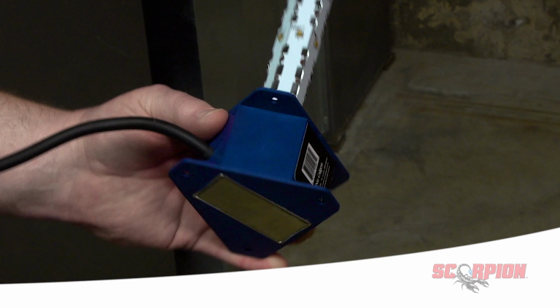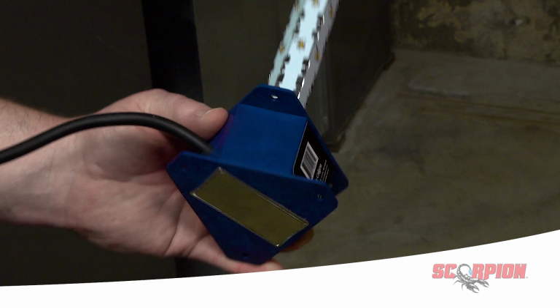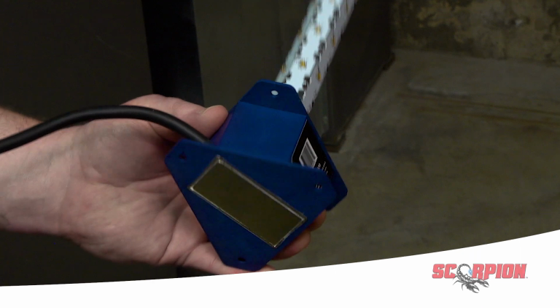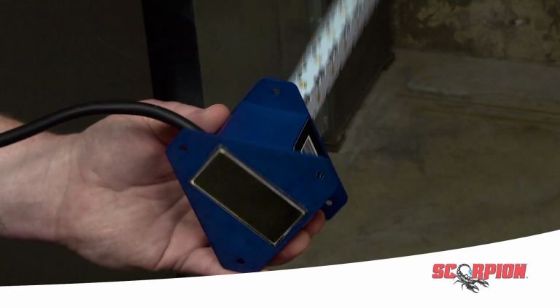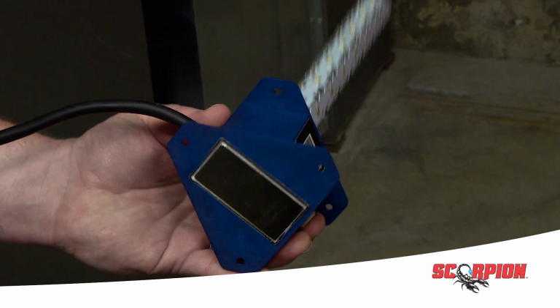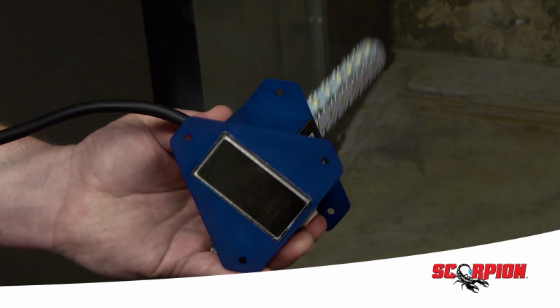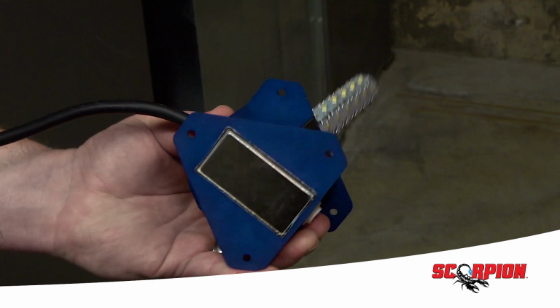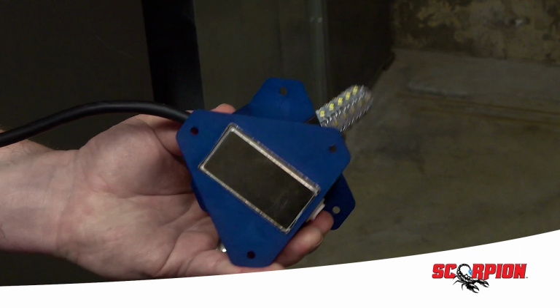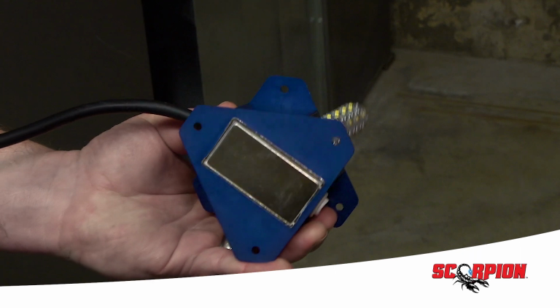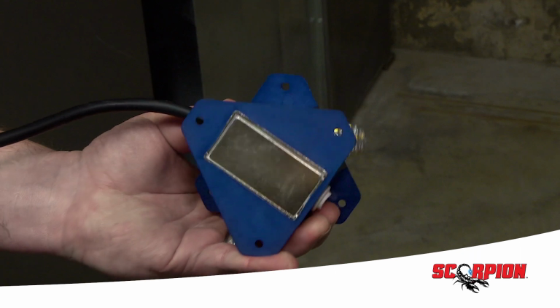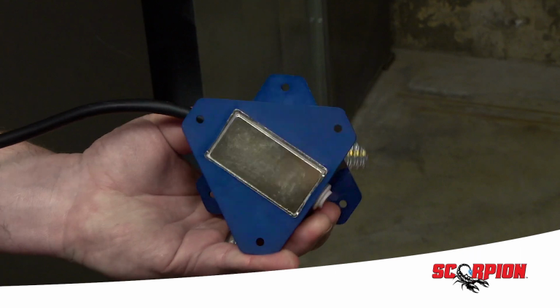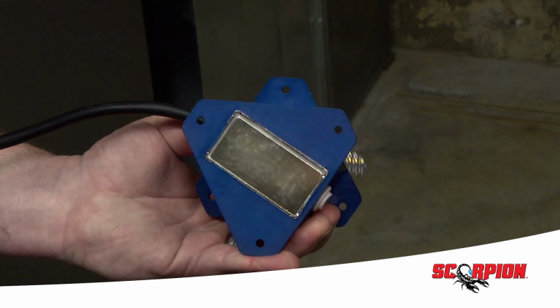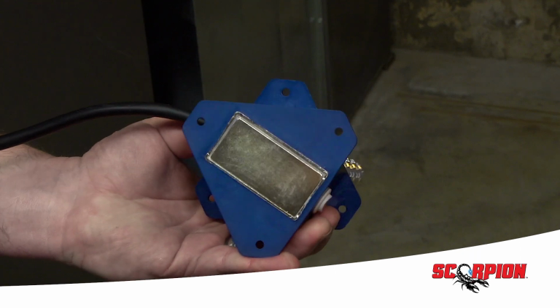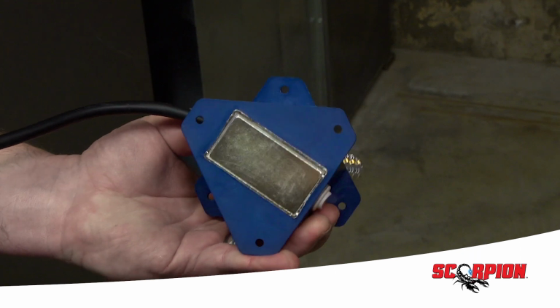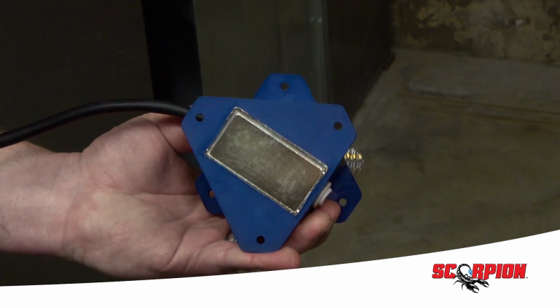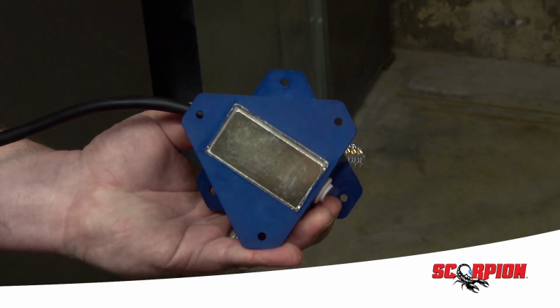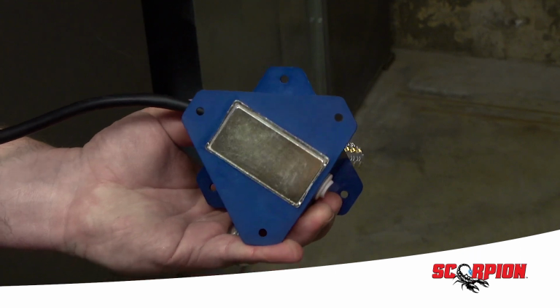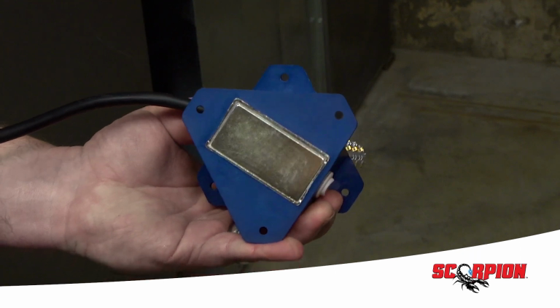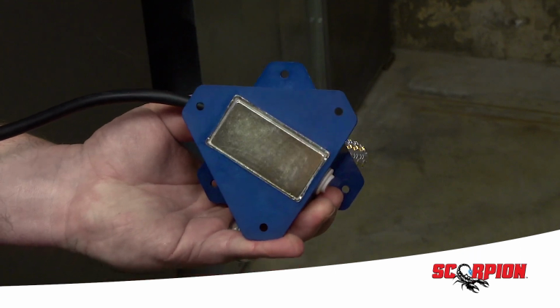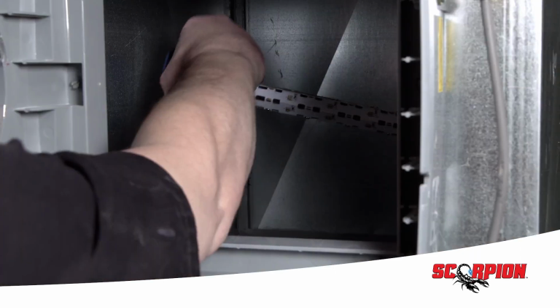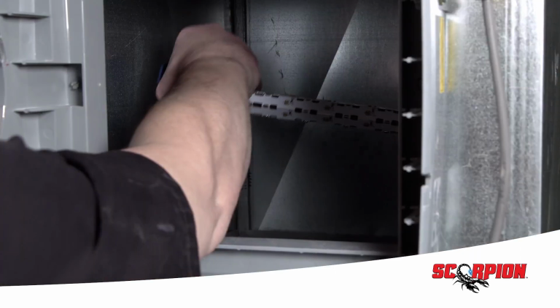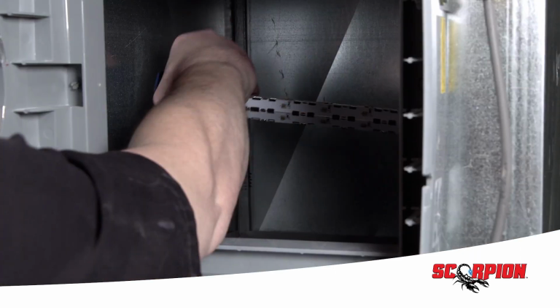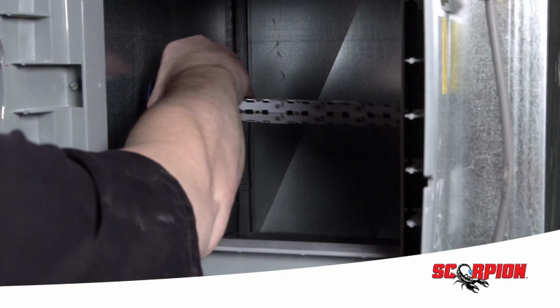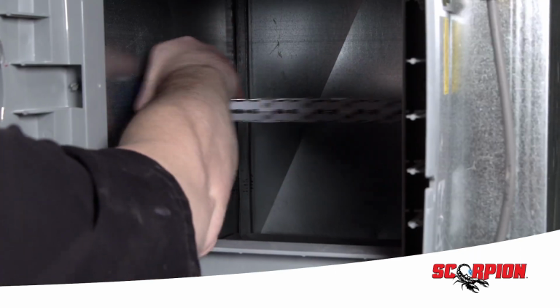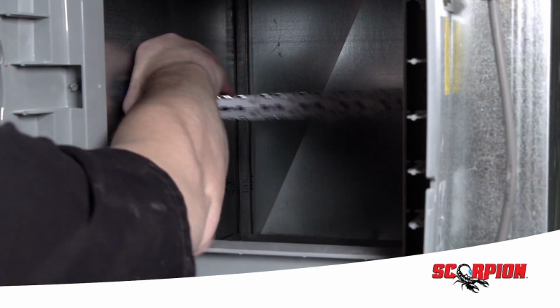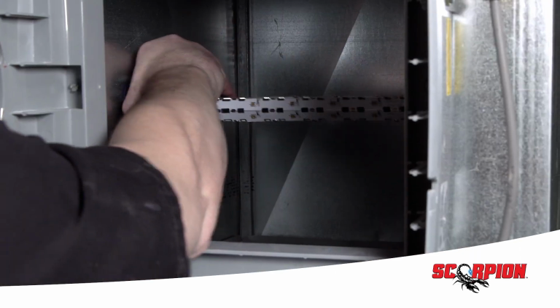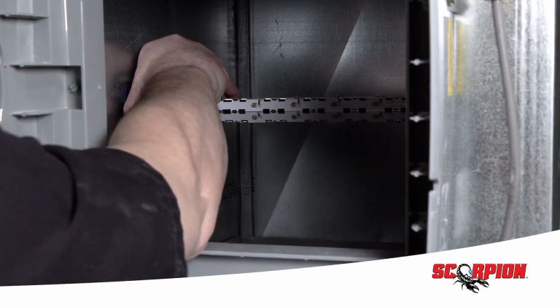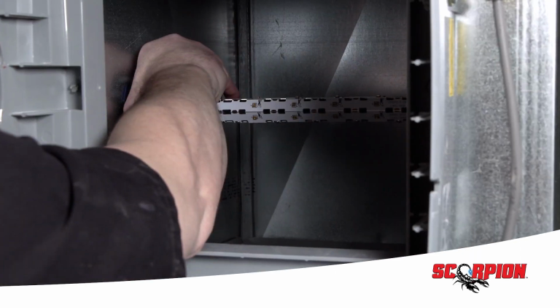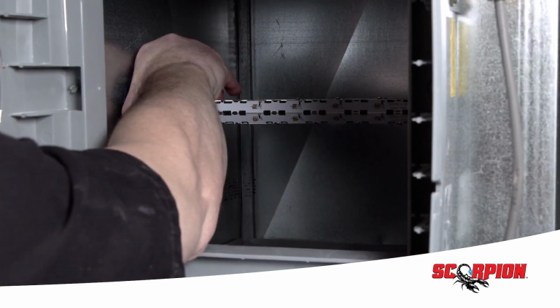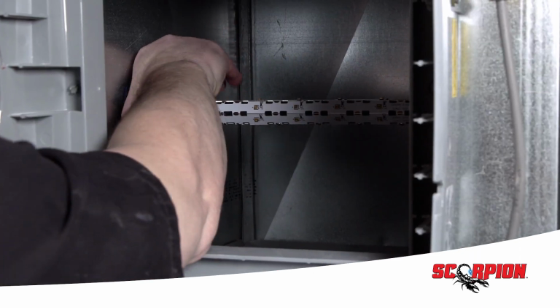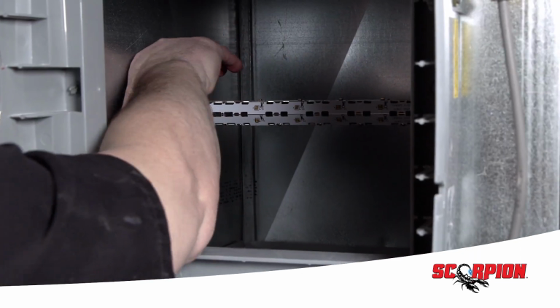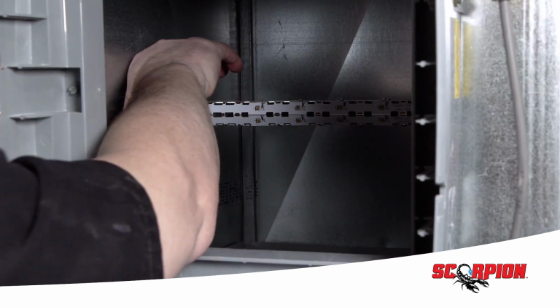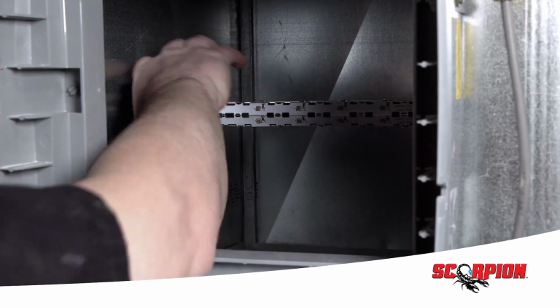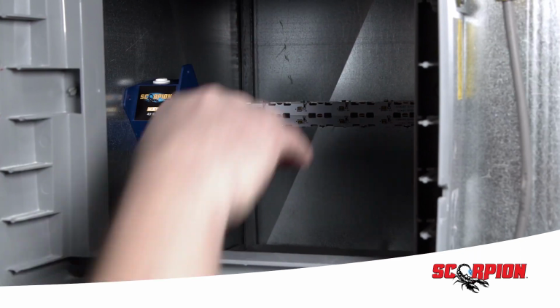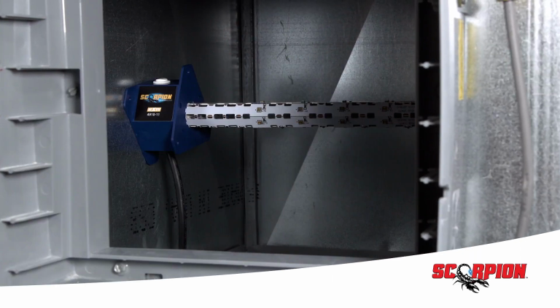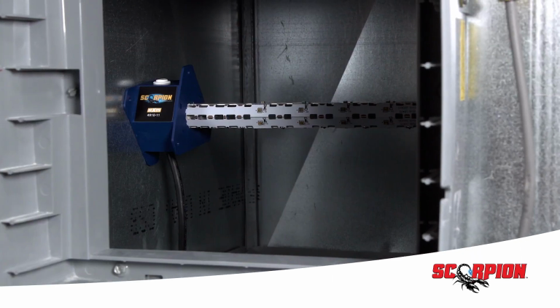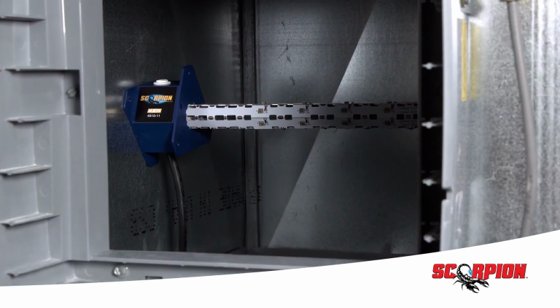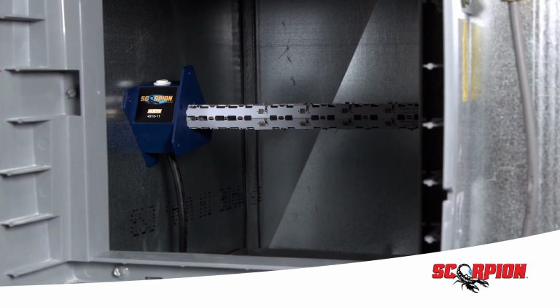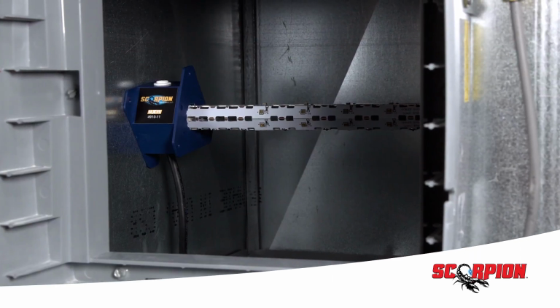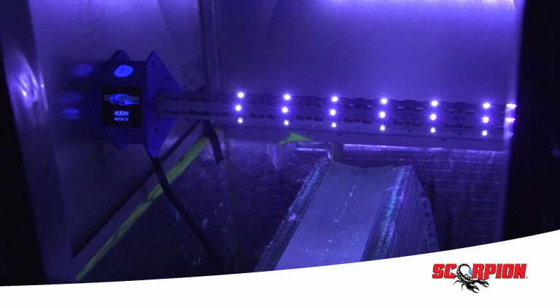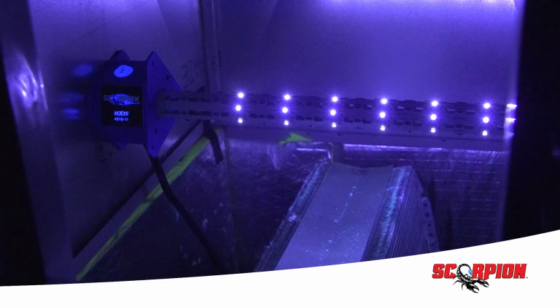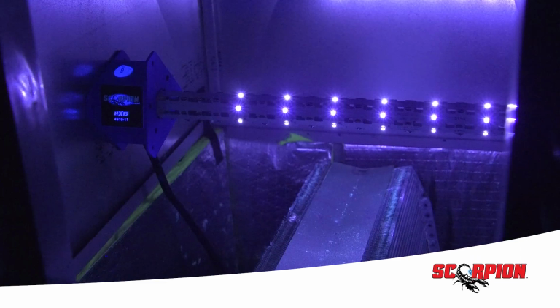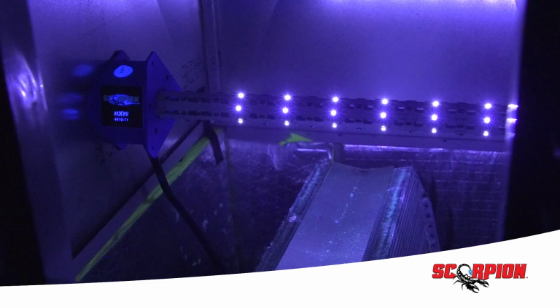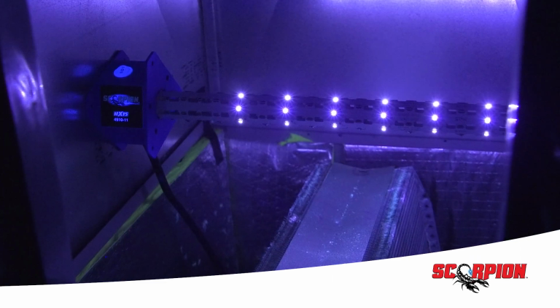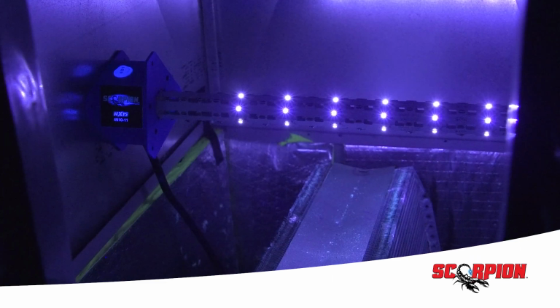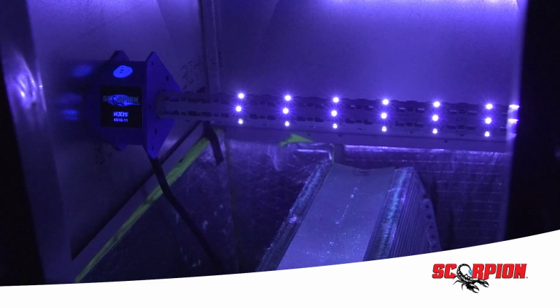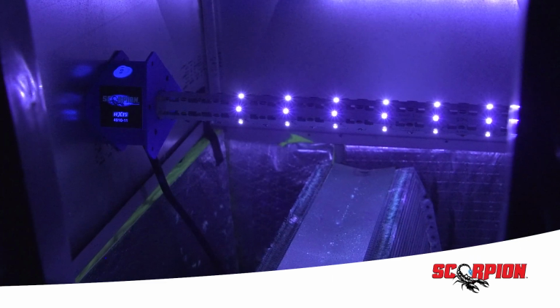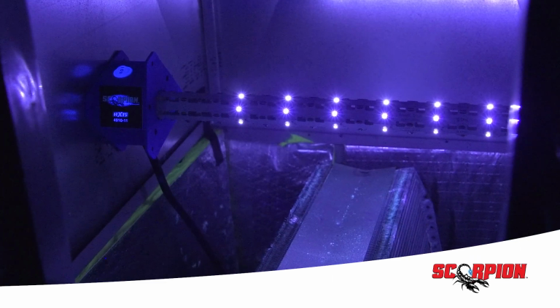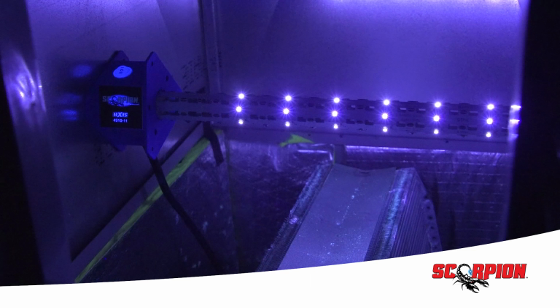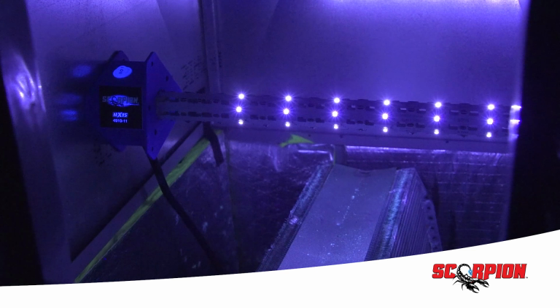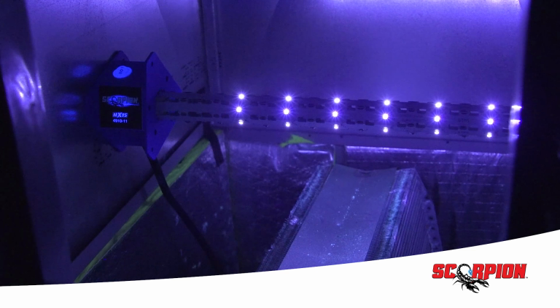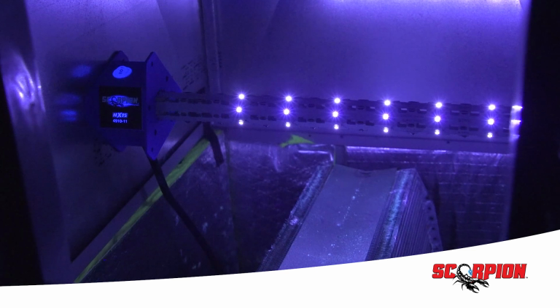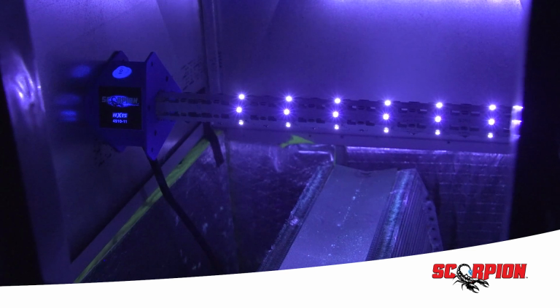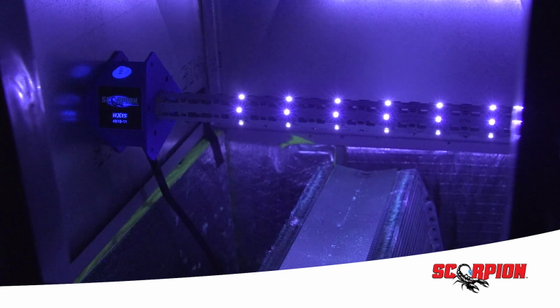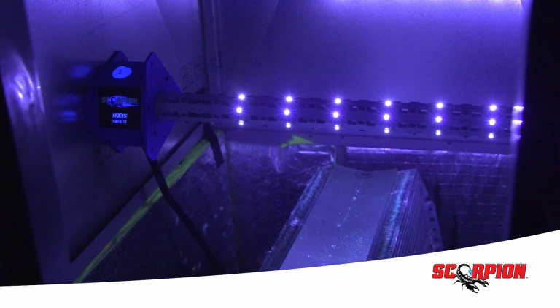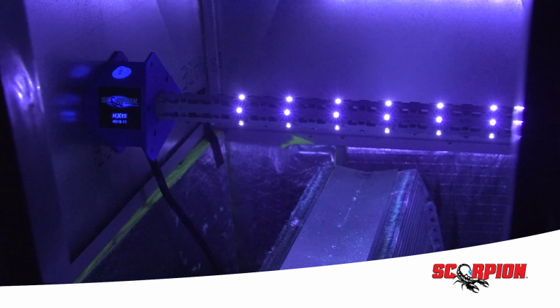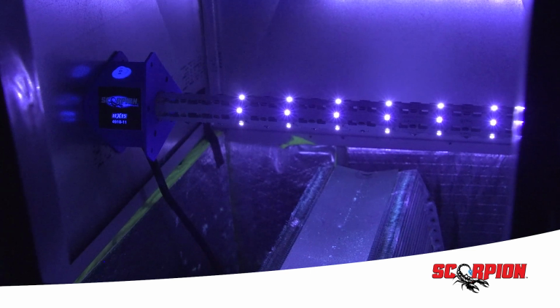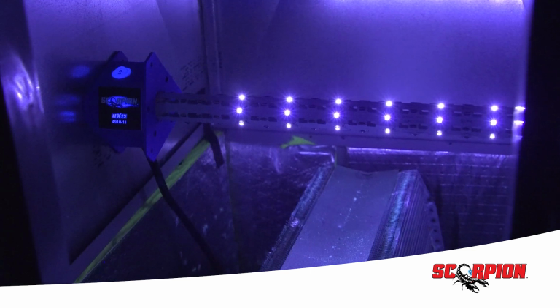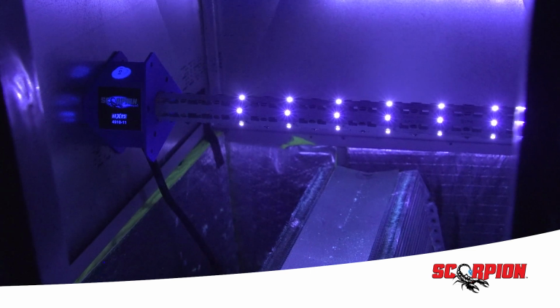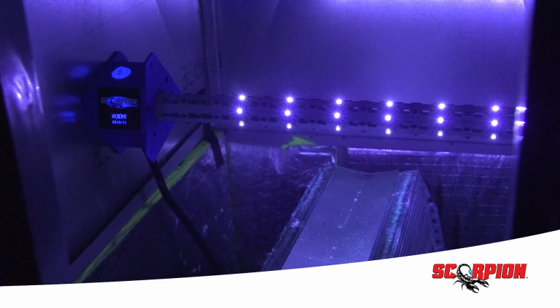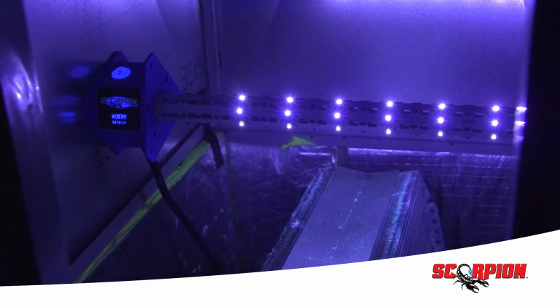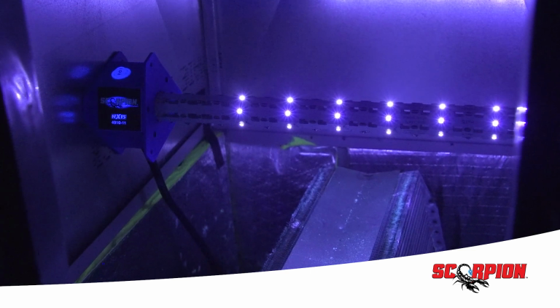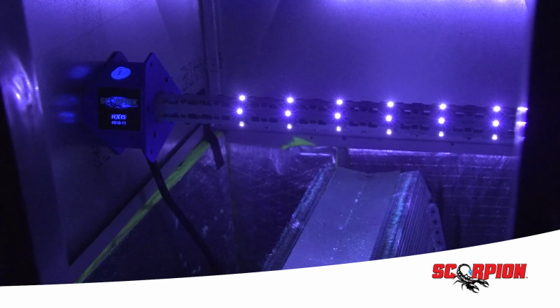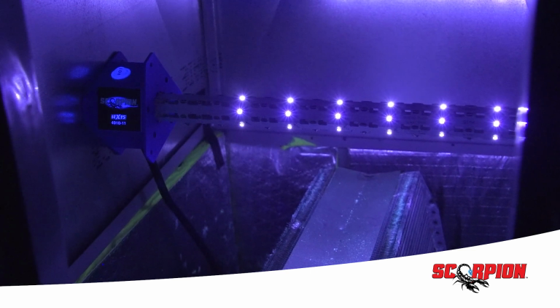Scorpion offers a unique integrated magnet for the quickest installation, or use the supplied hardware for an easy alternative.